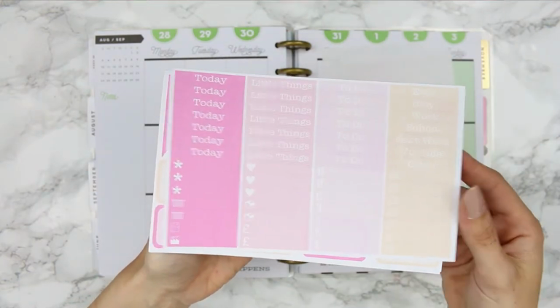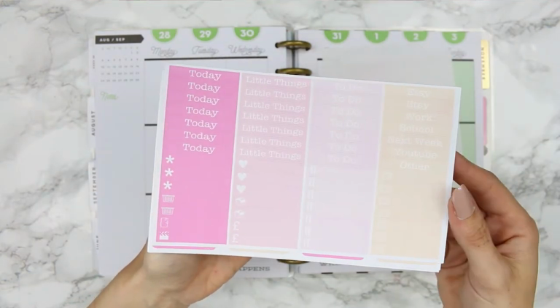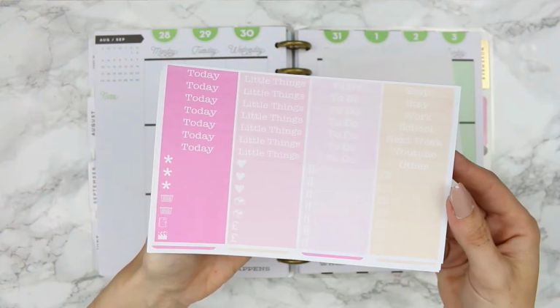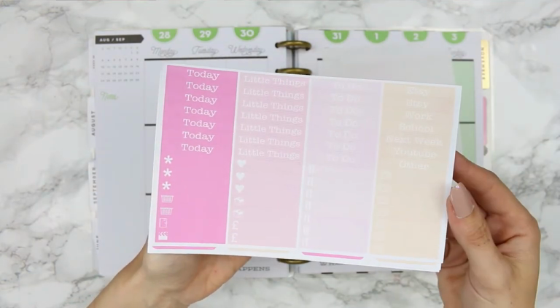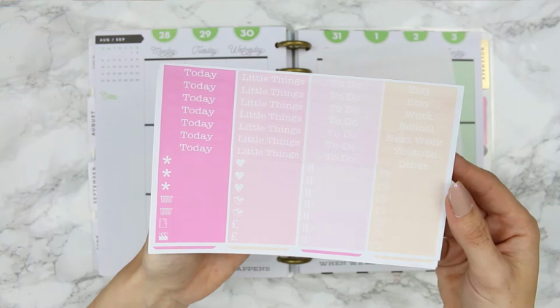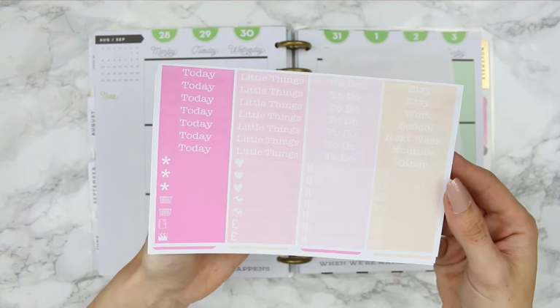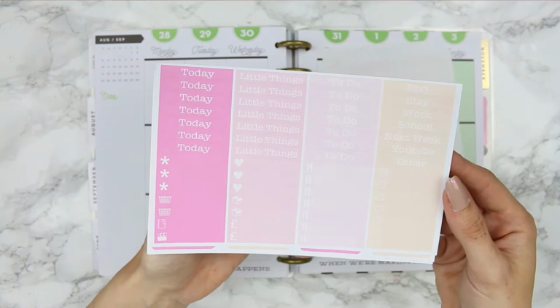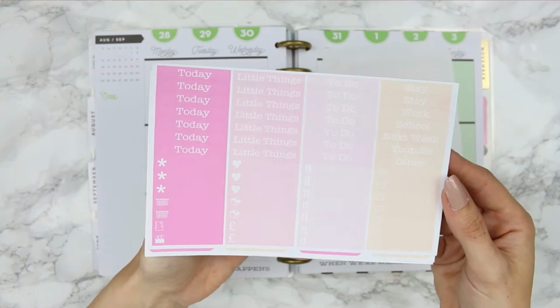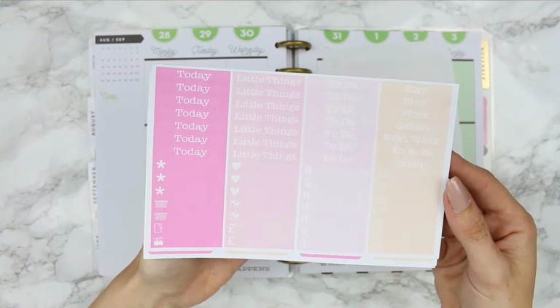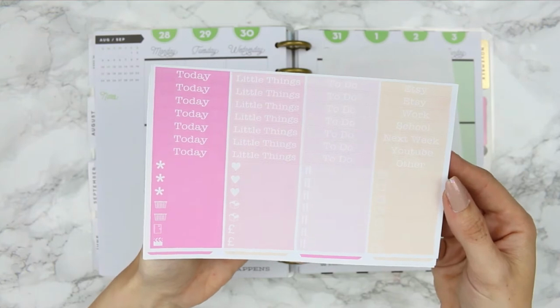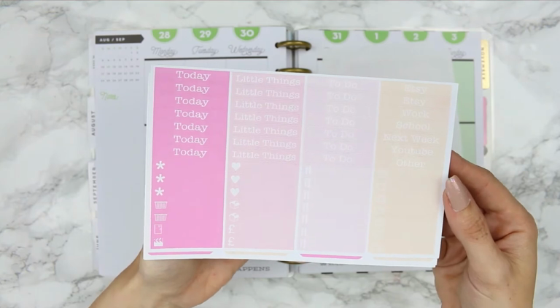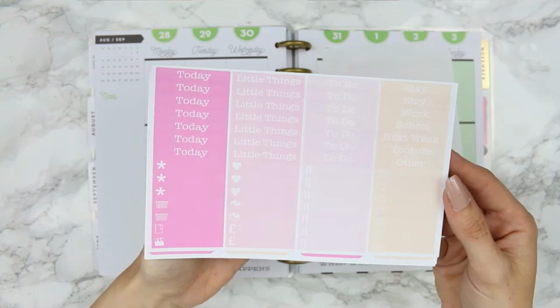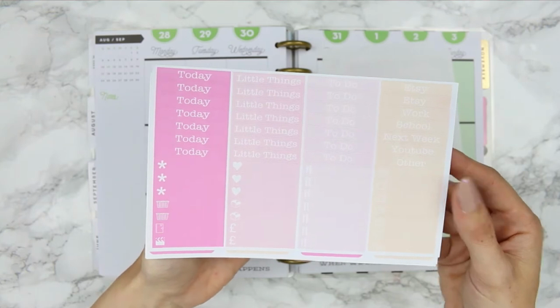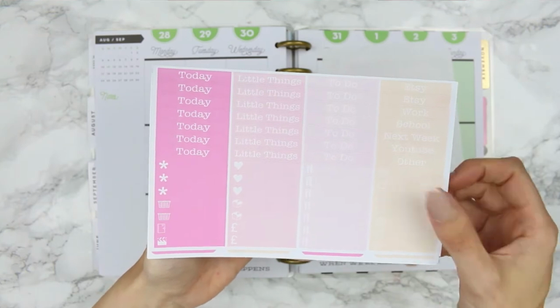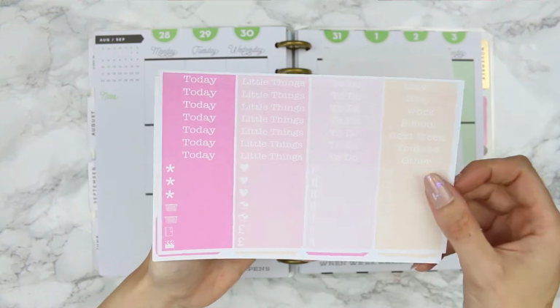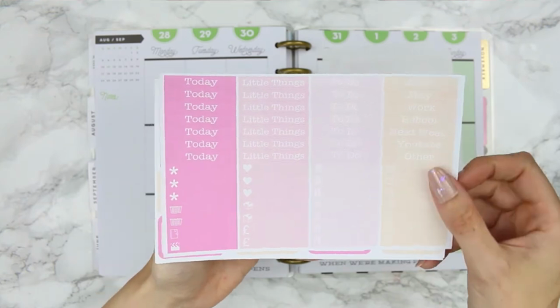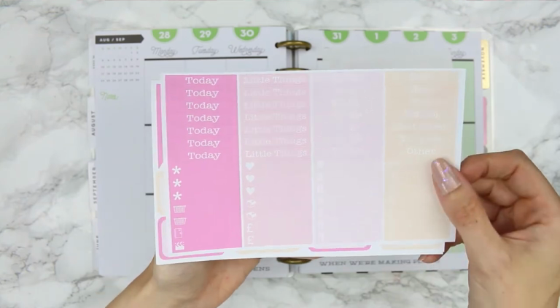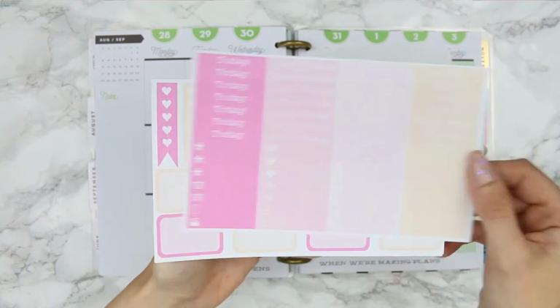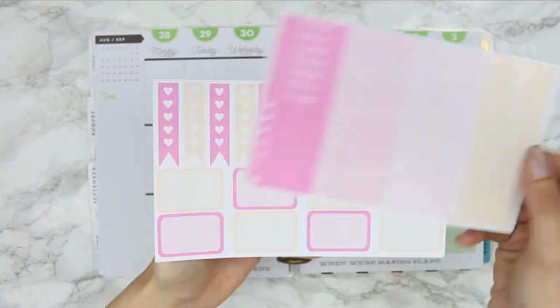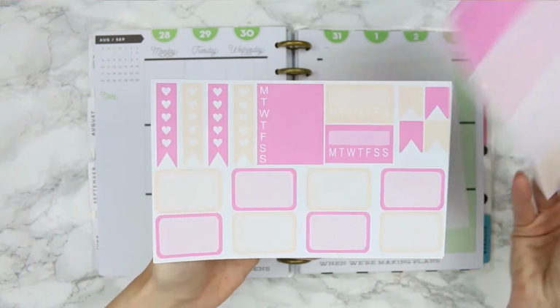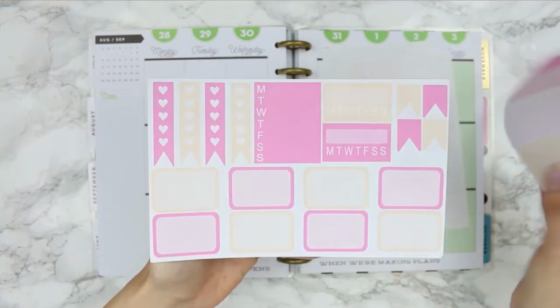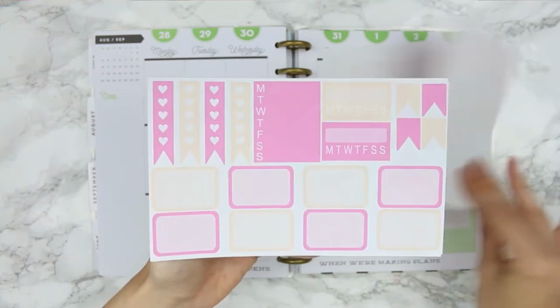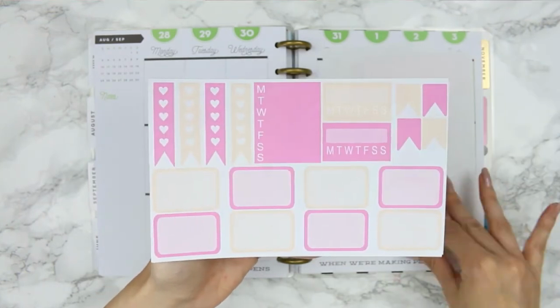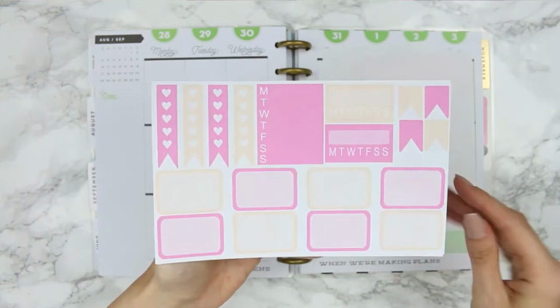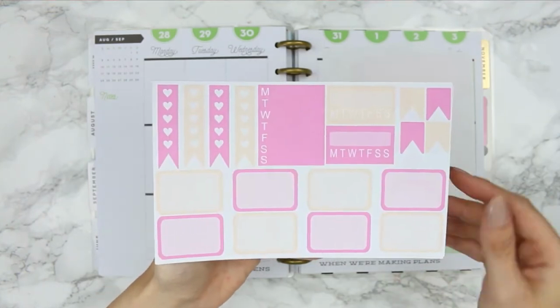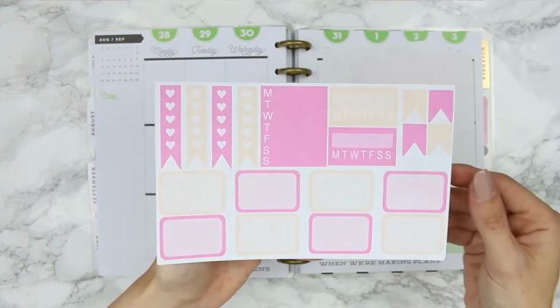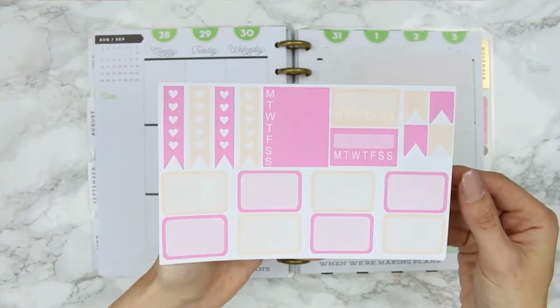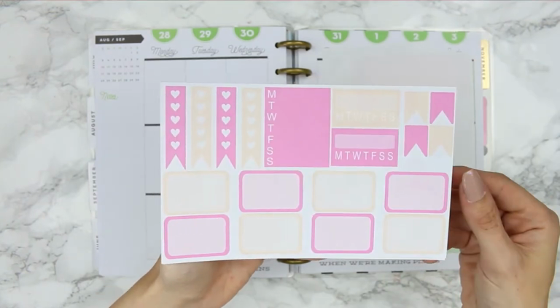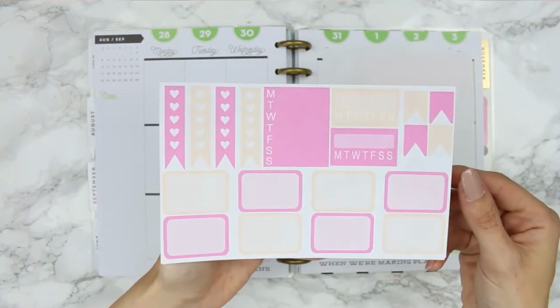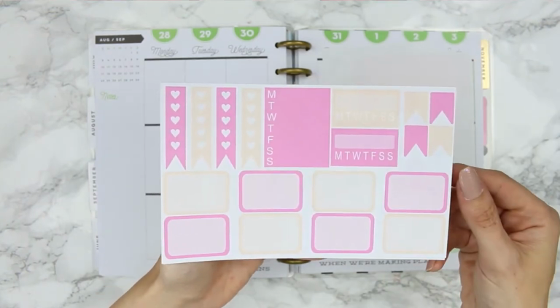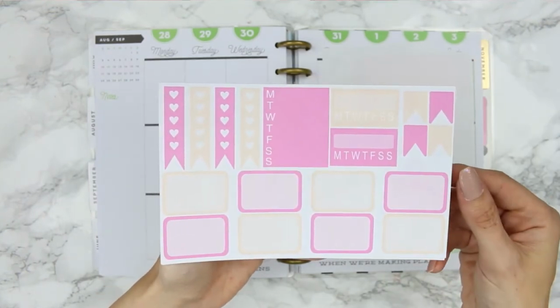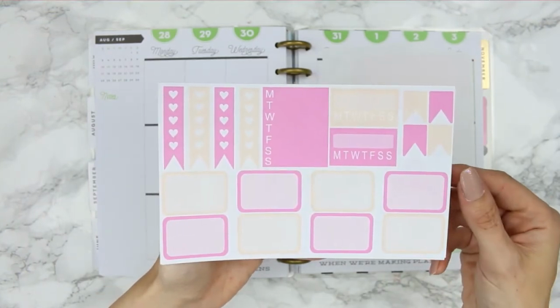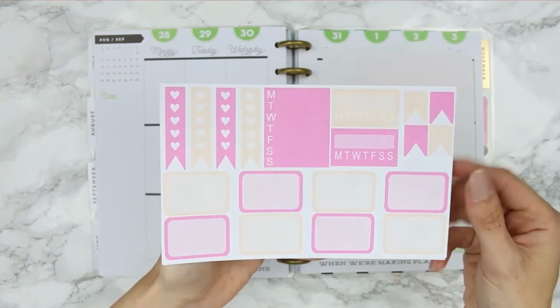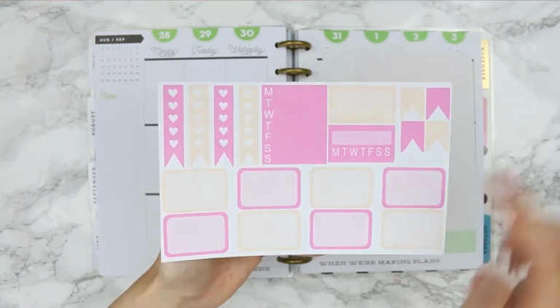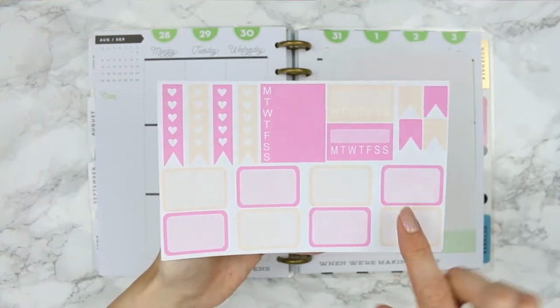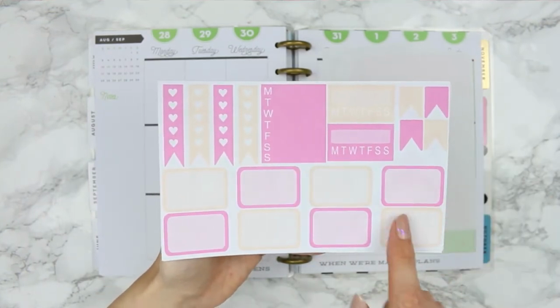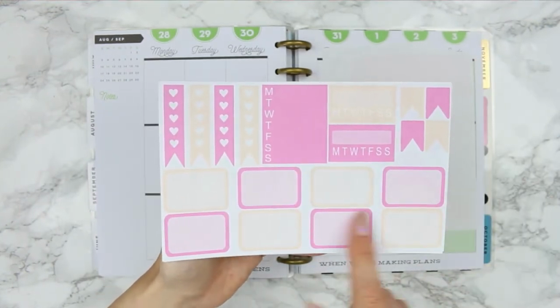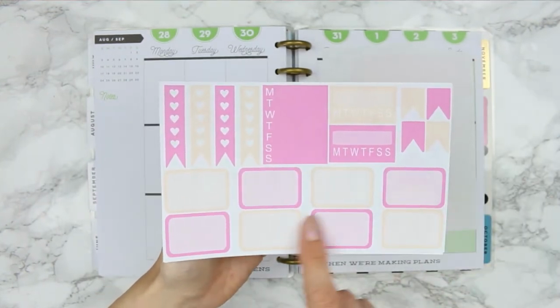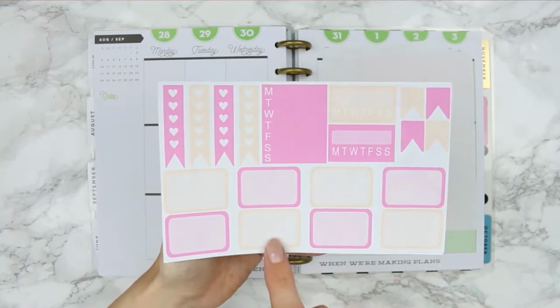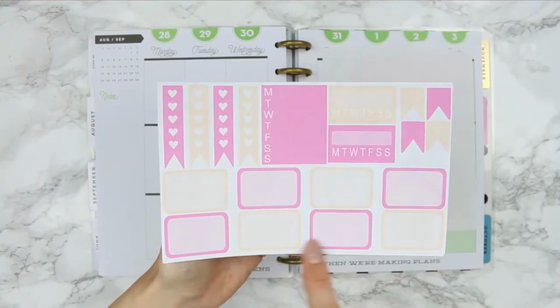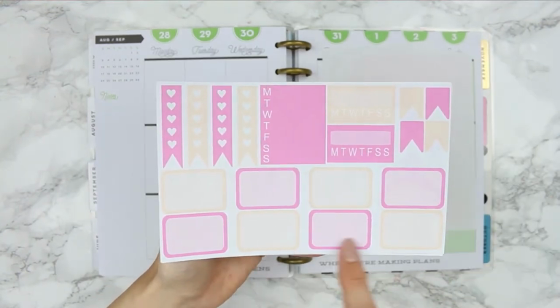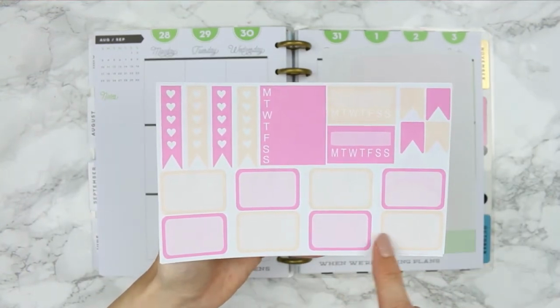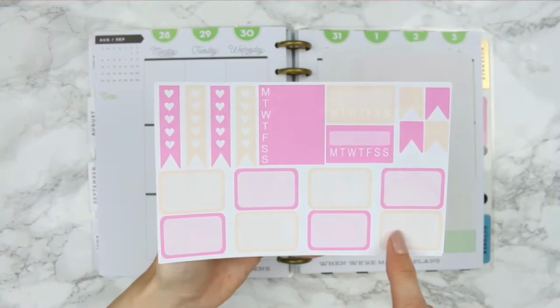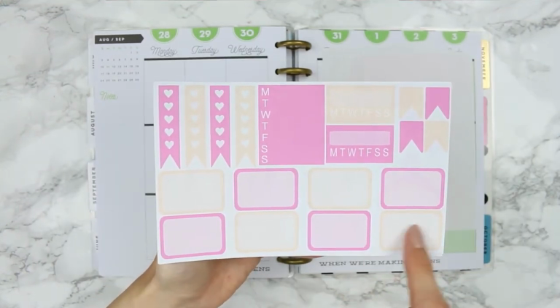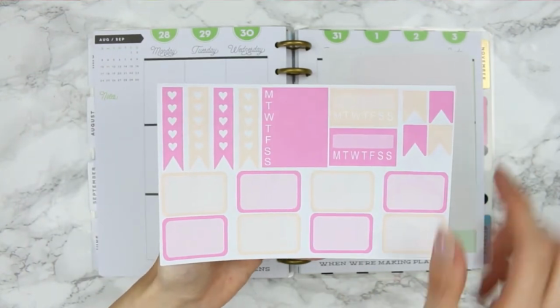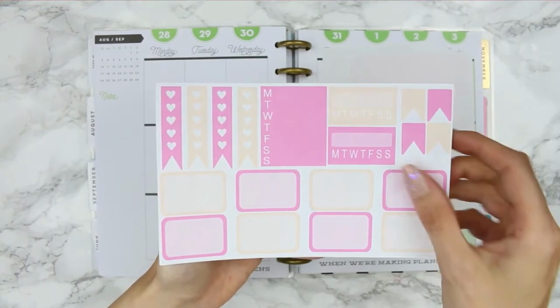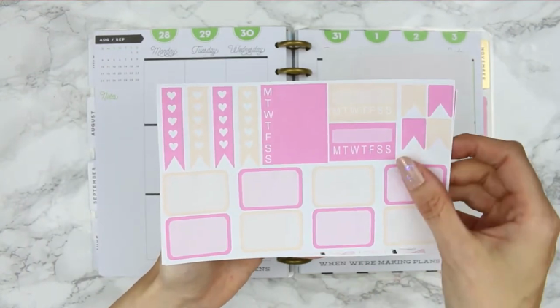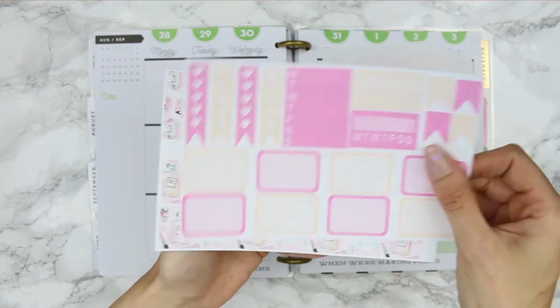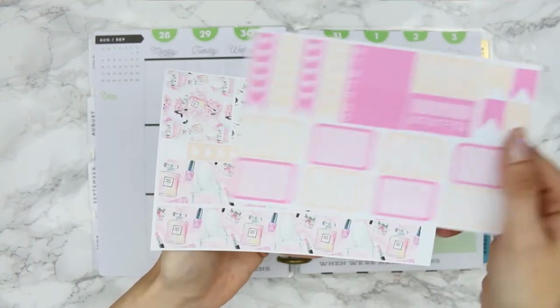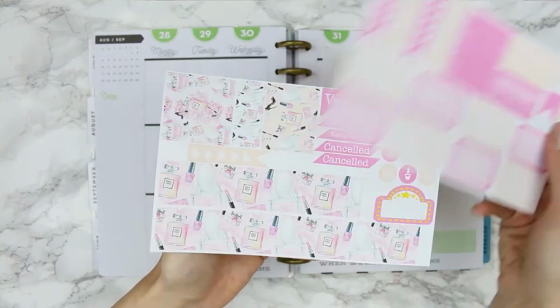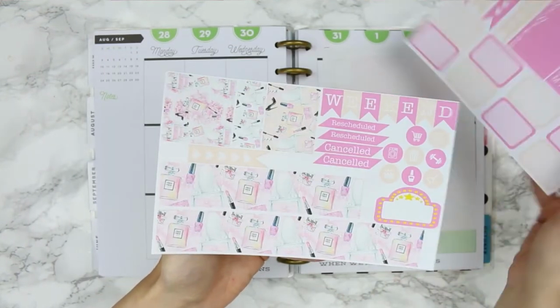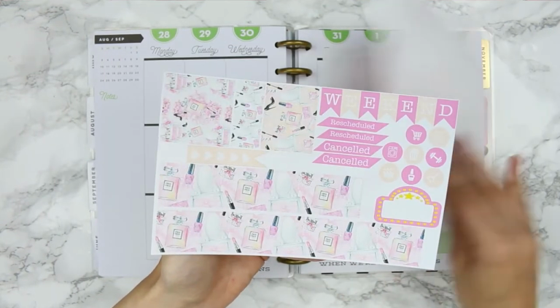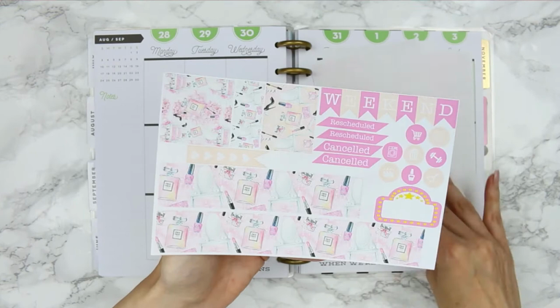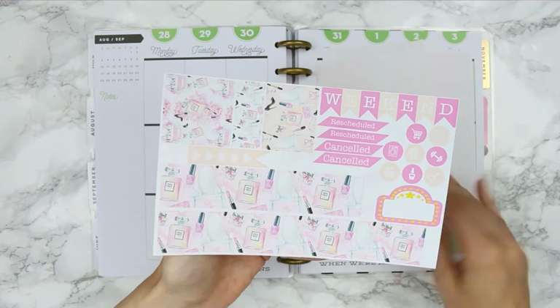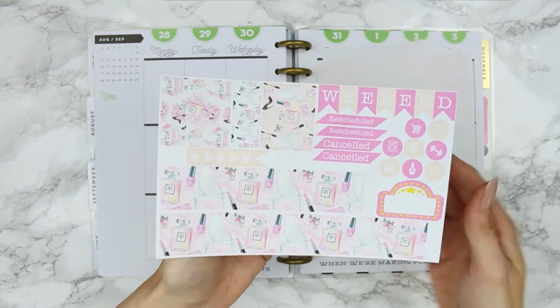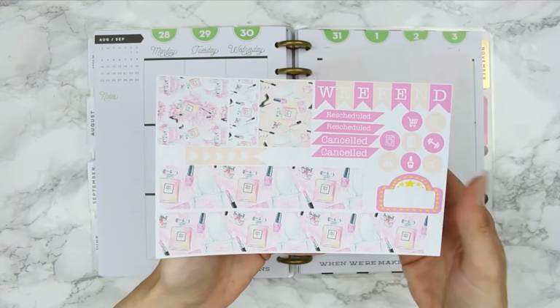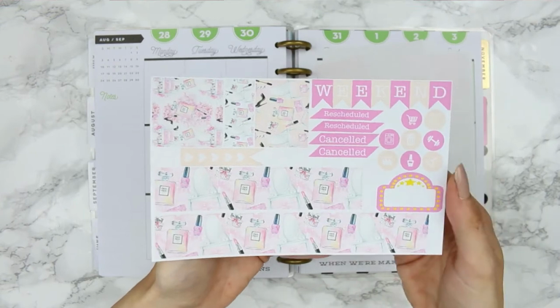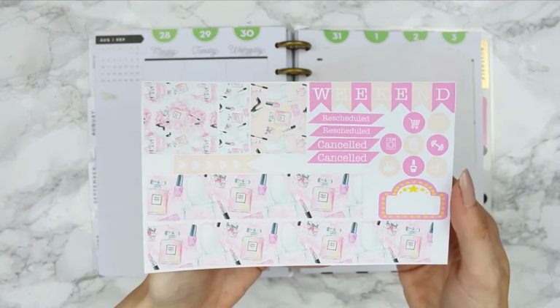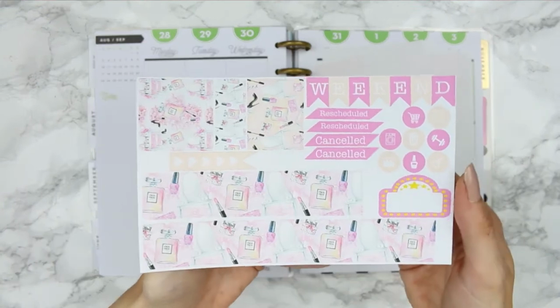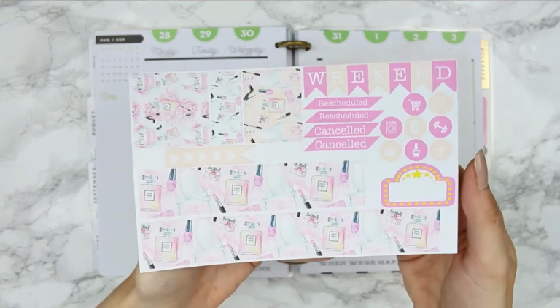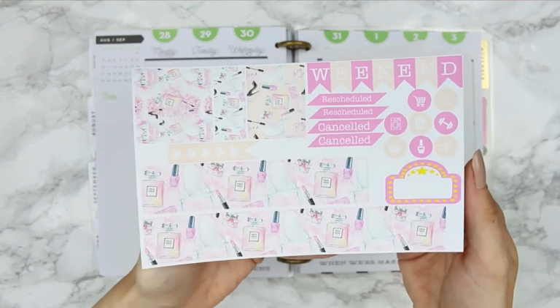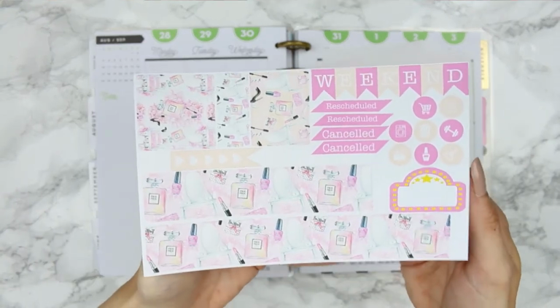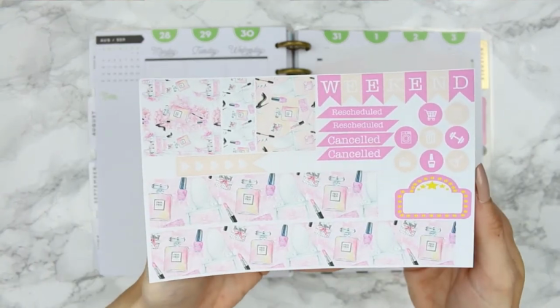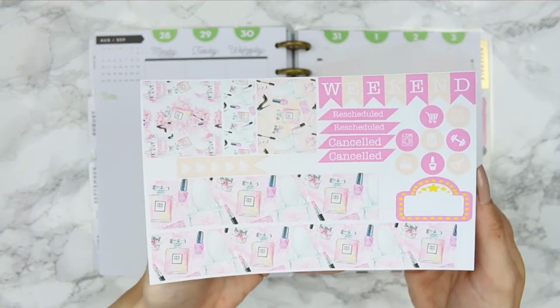This is the second kit of hers I've used — I've used one of her kits before. I'm just going to give you a quick flick through of all of her kit here before I start using it.